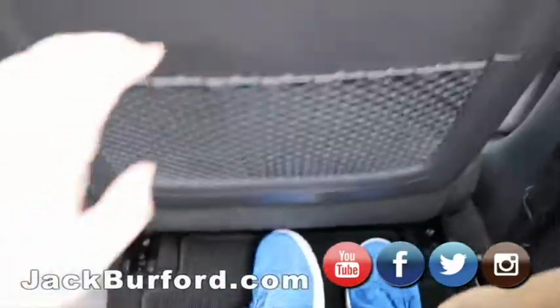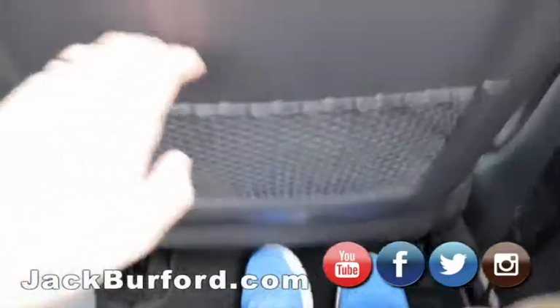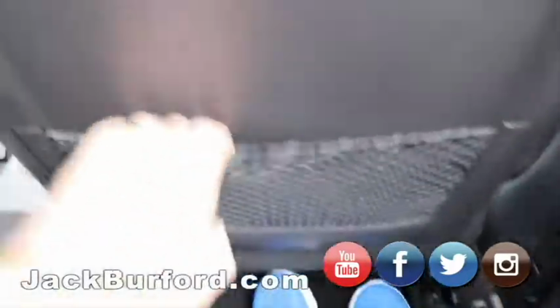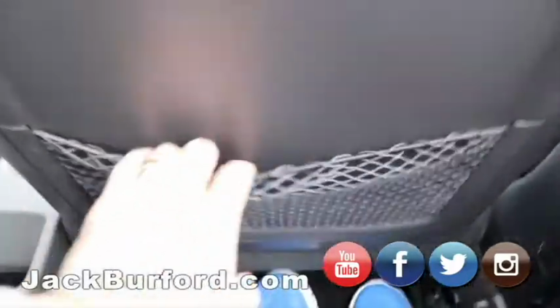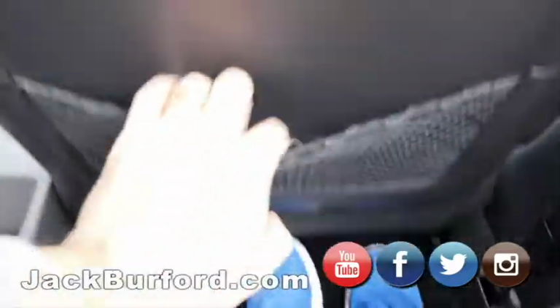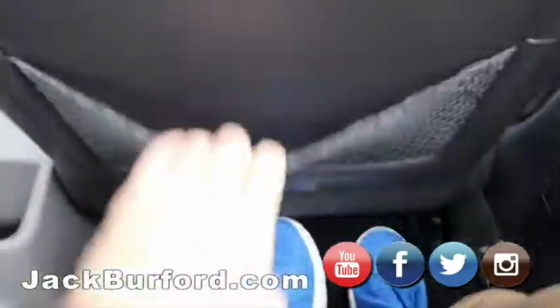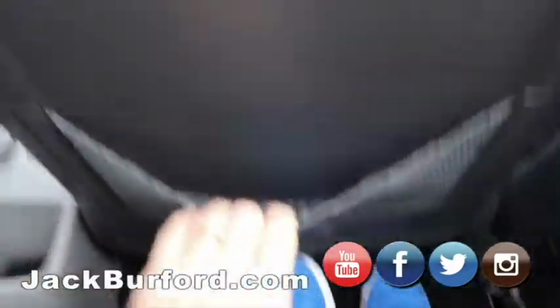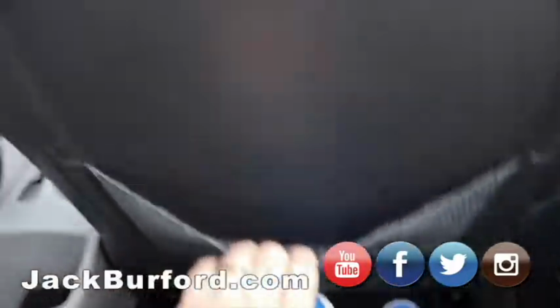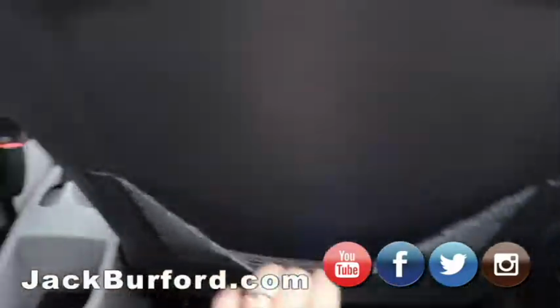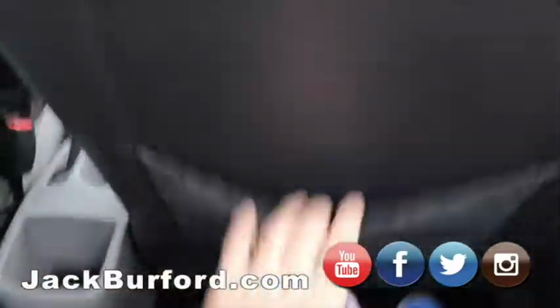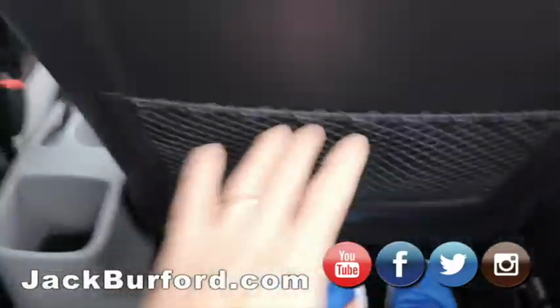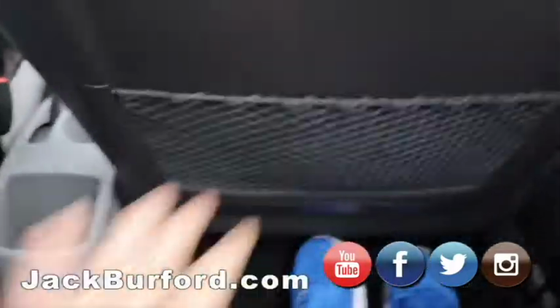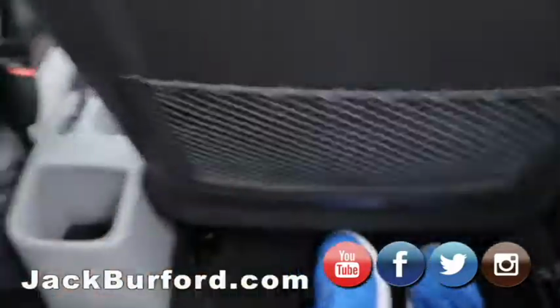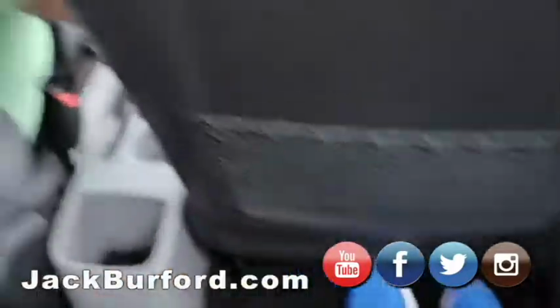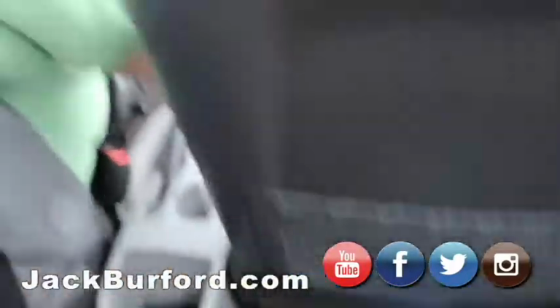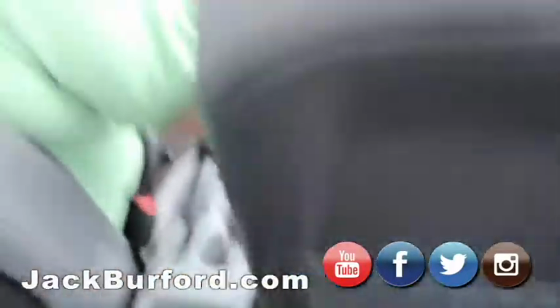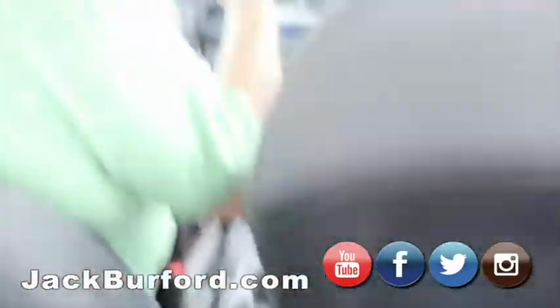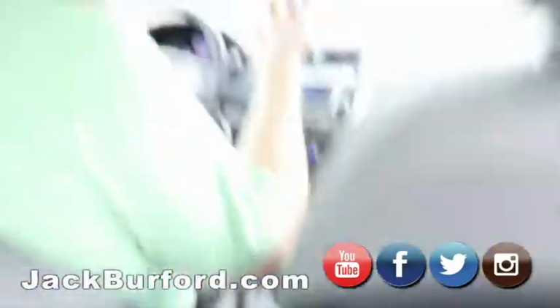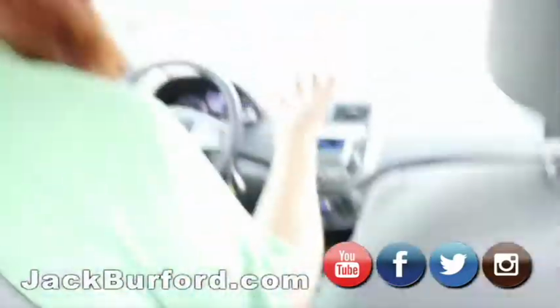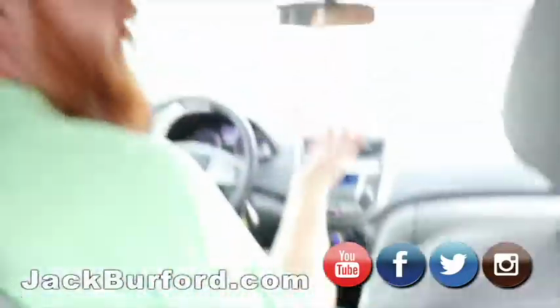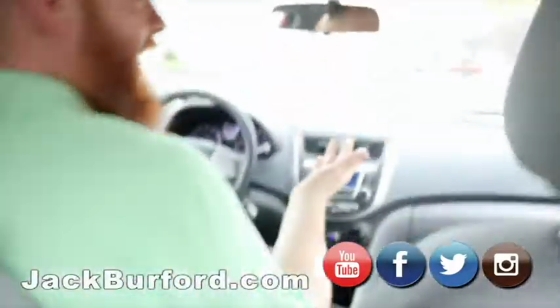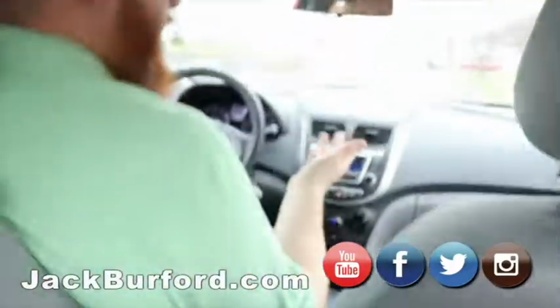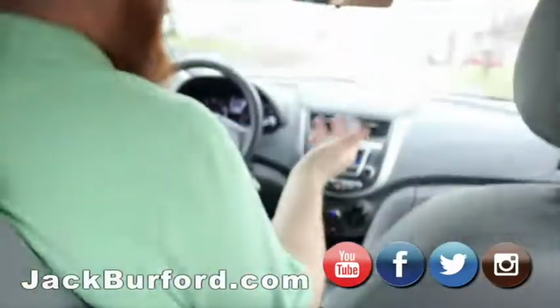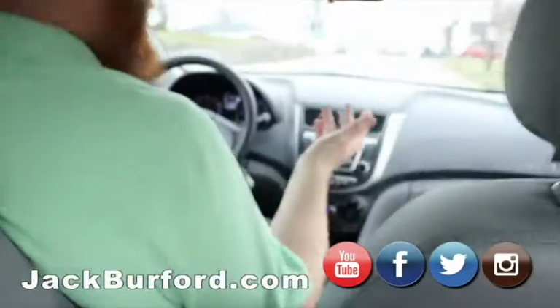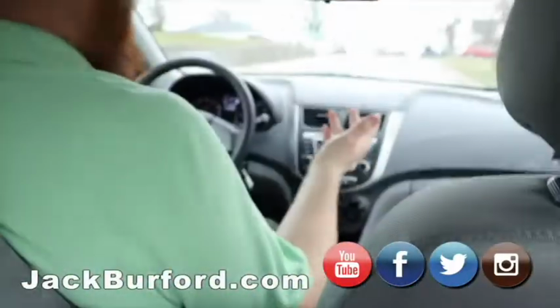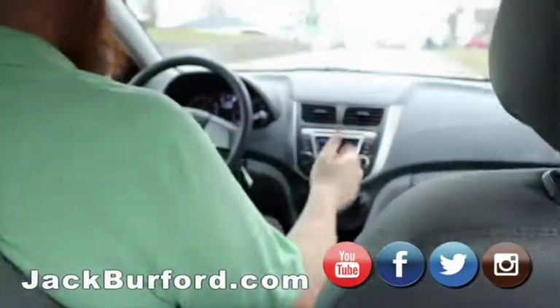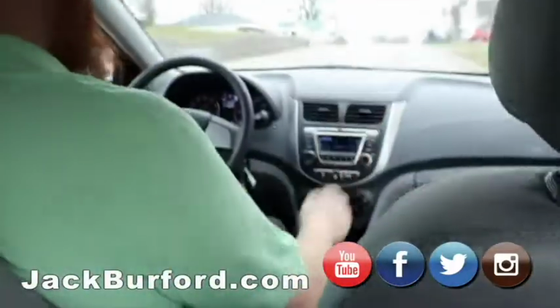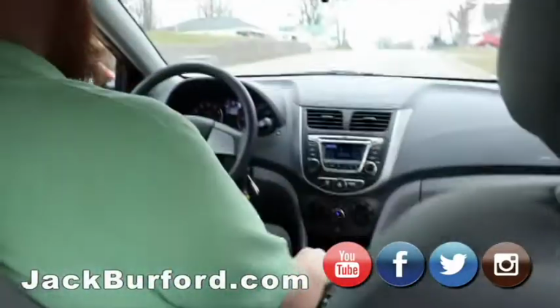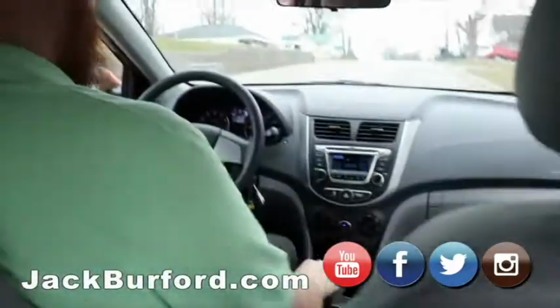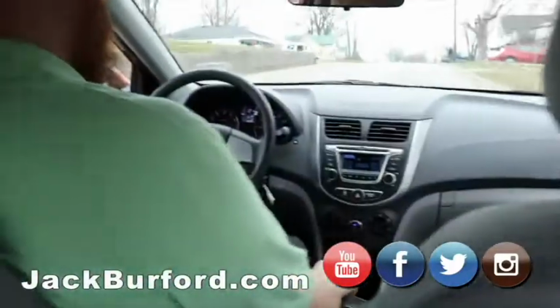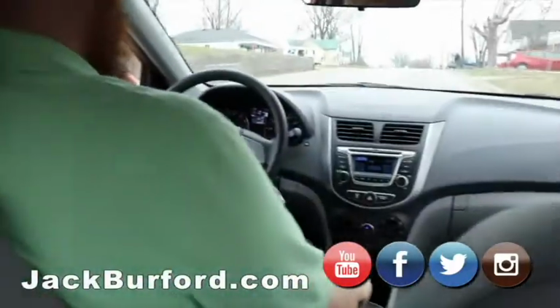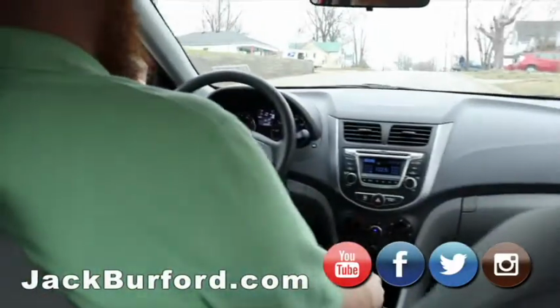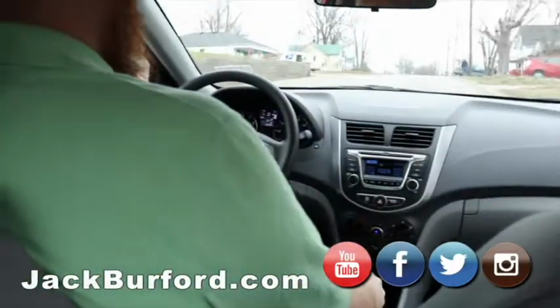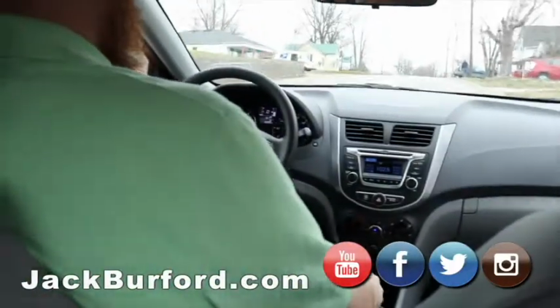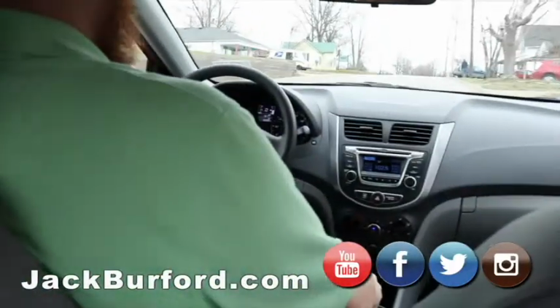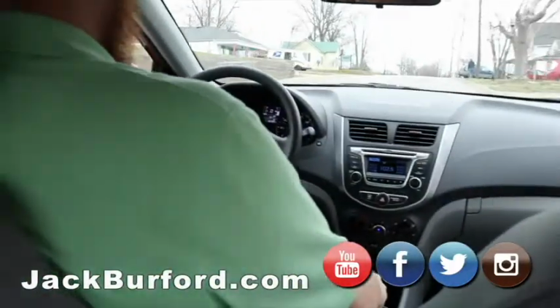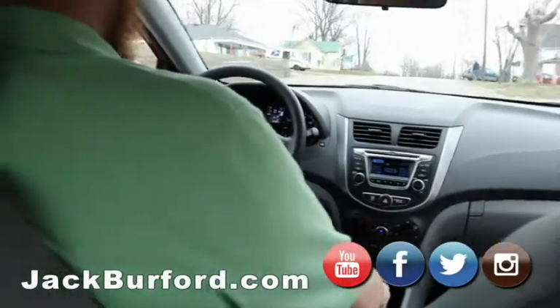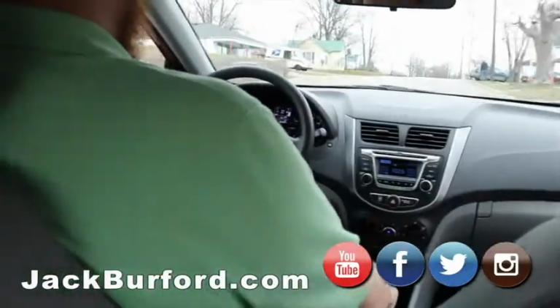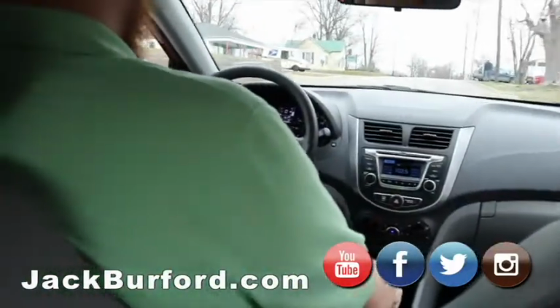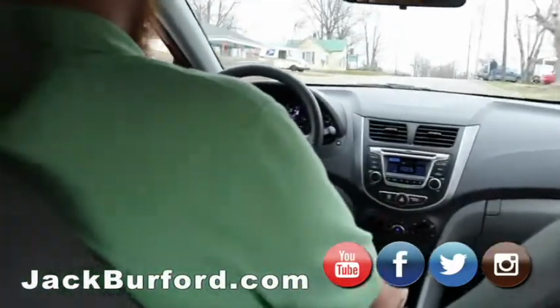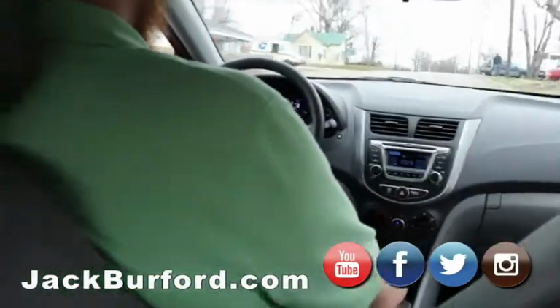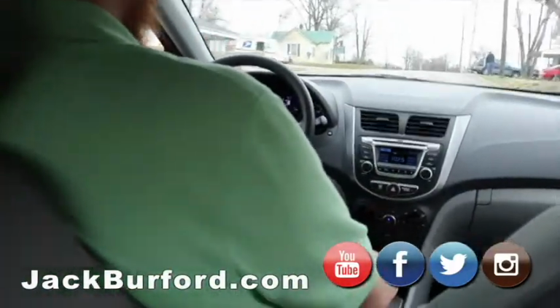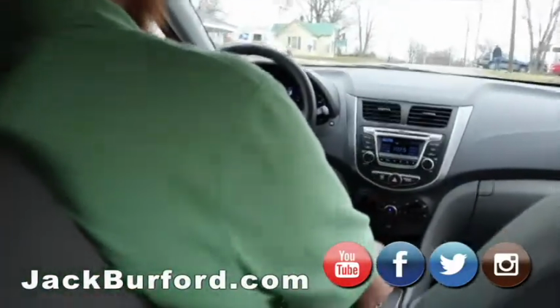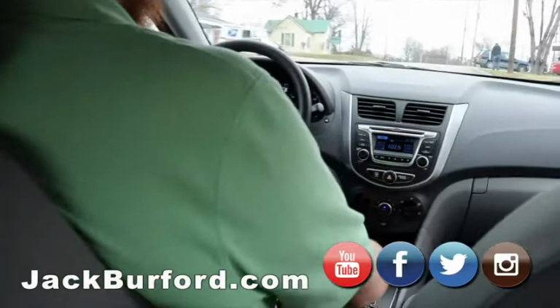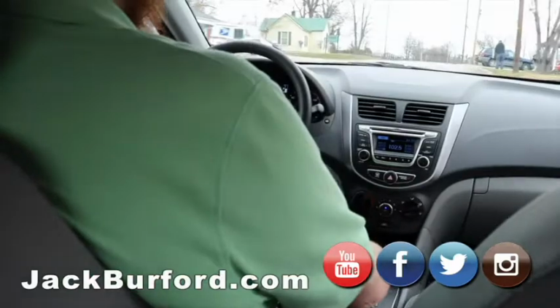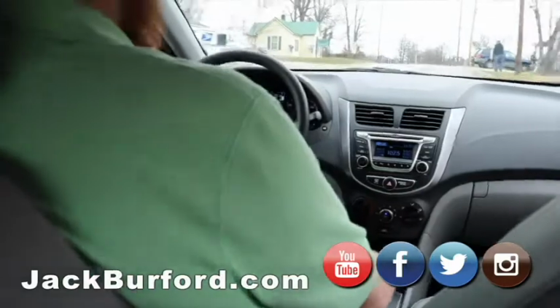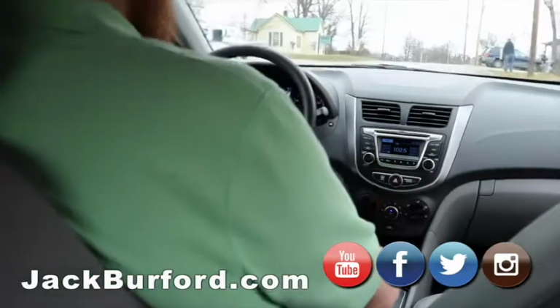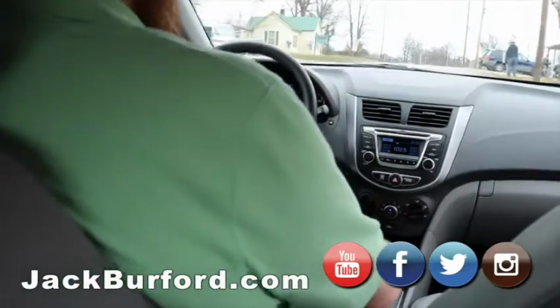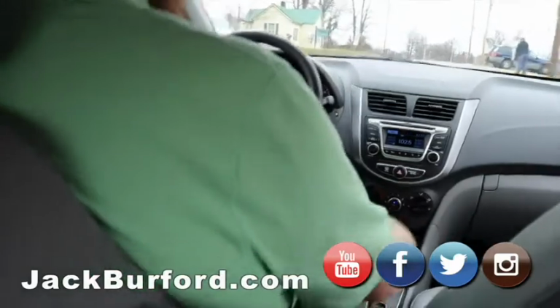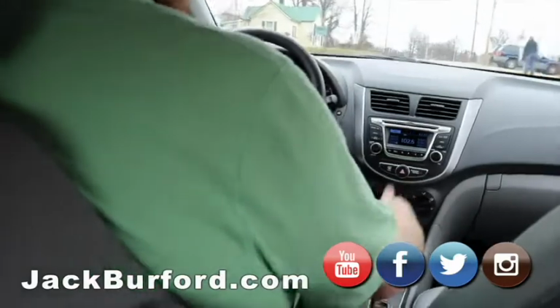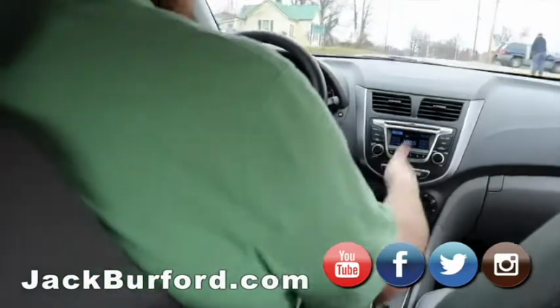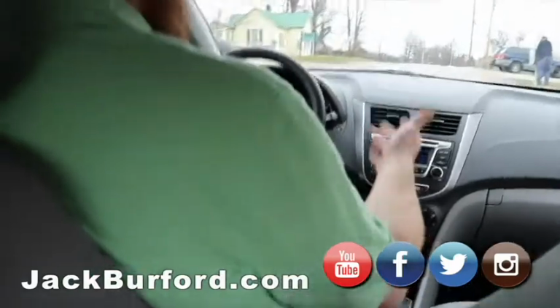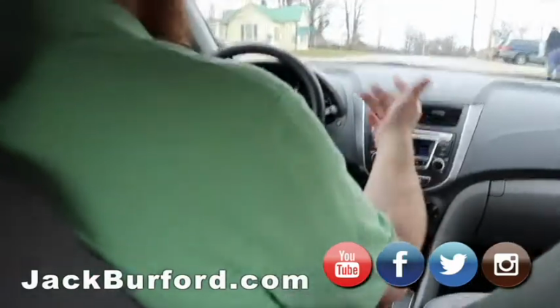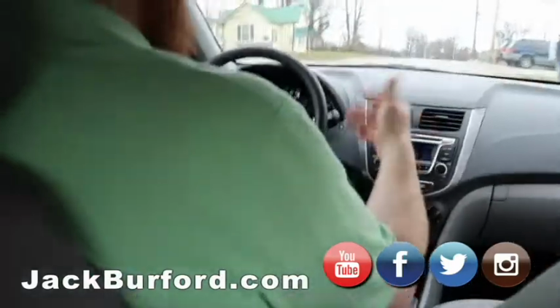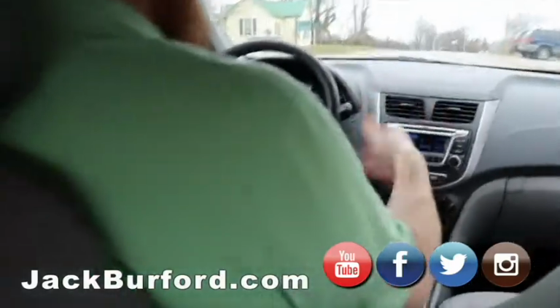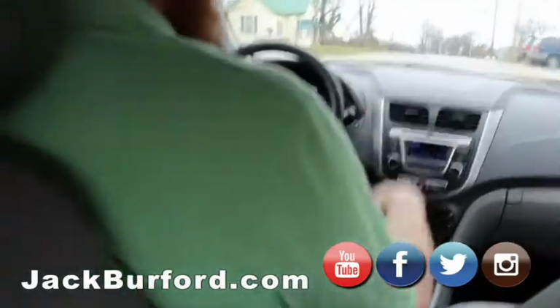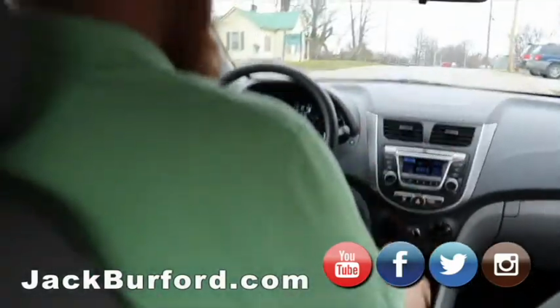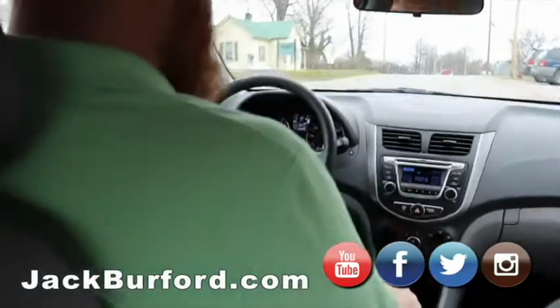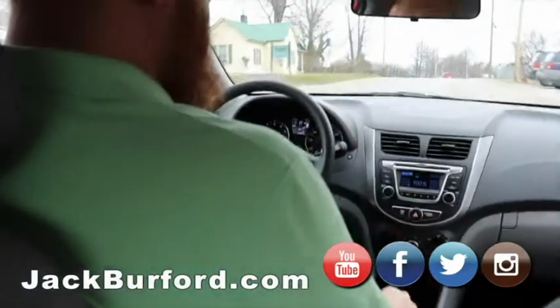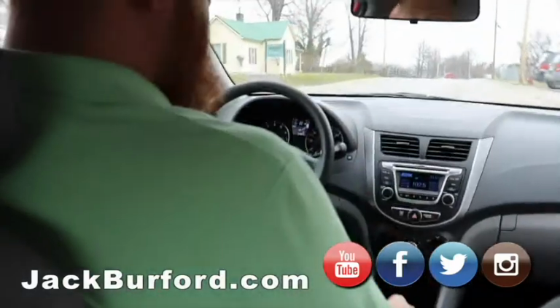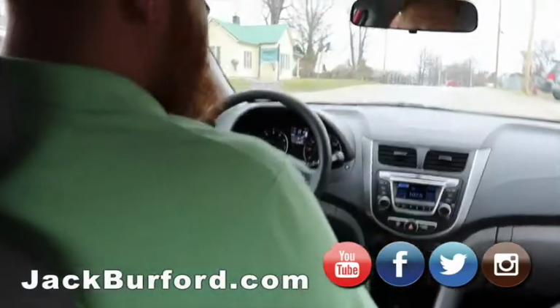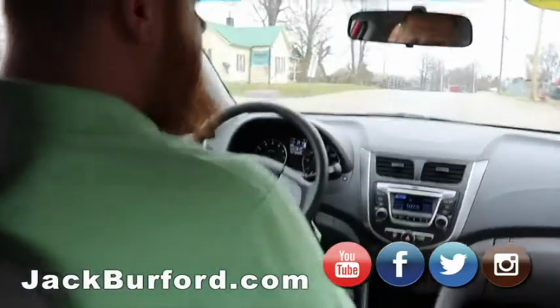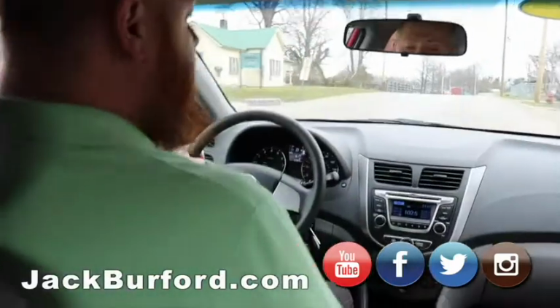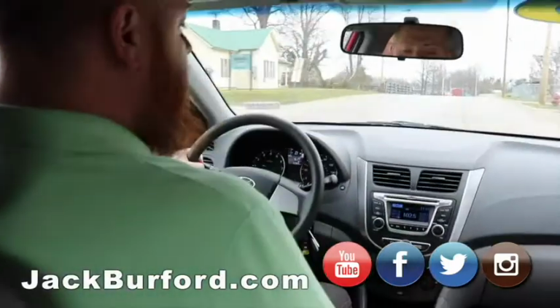Normally, you know, Hyundais — I've always thought they were loud, but they're not. Yeah, it's a quiet ride. And it's got power mirrors and all that stuff.